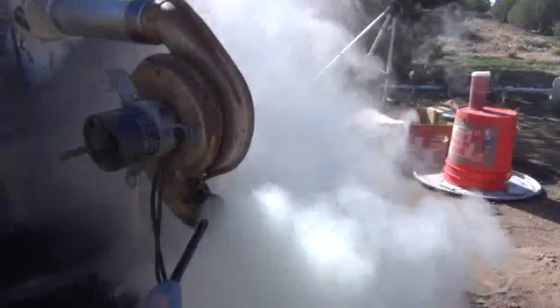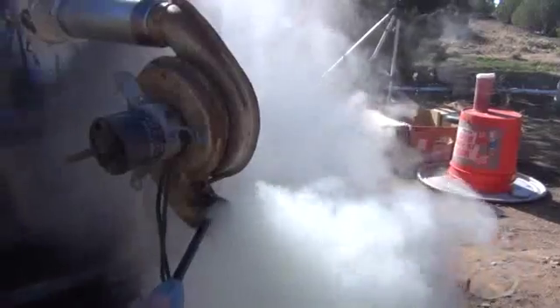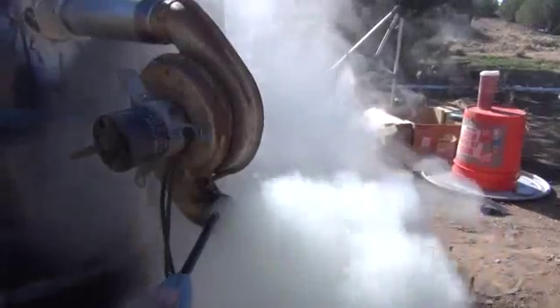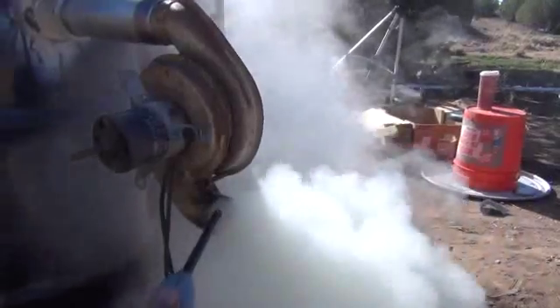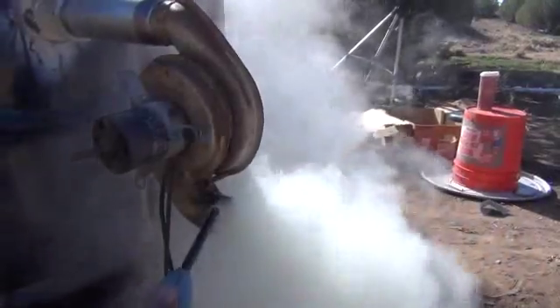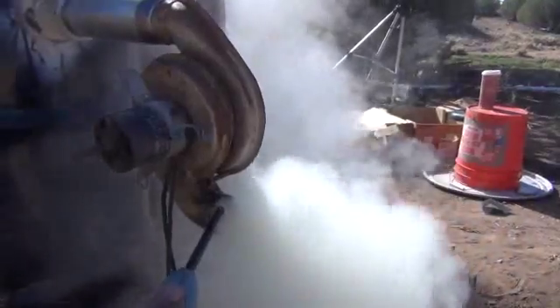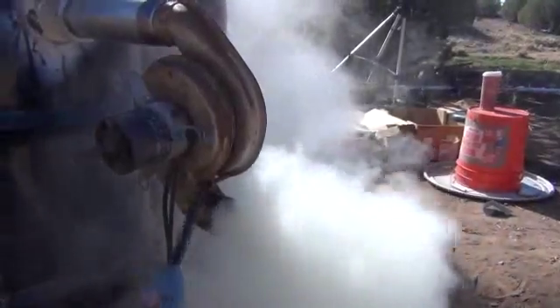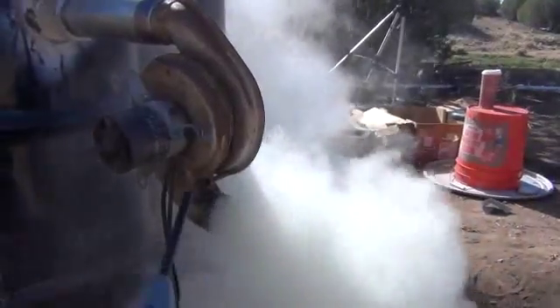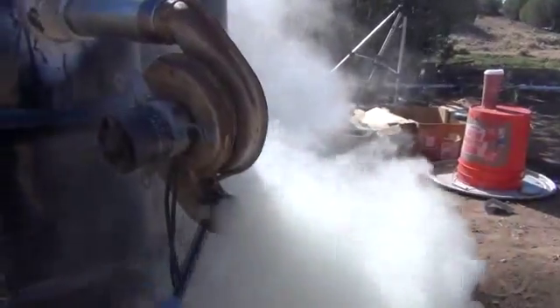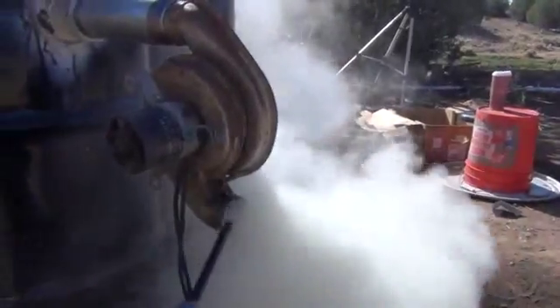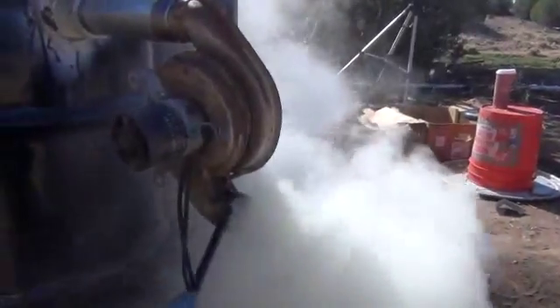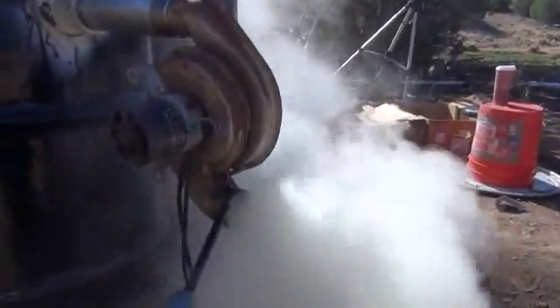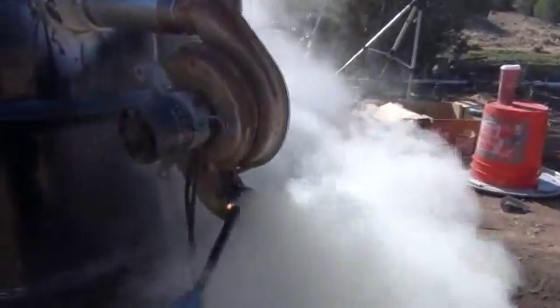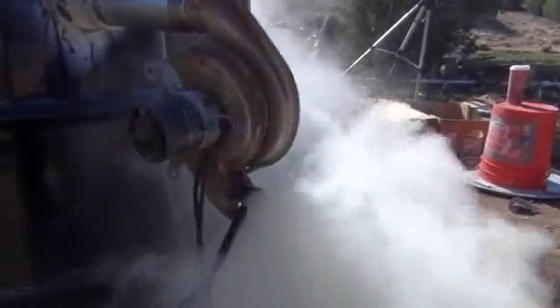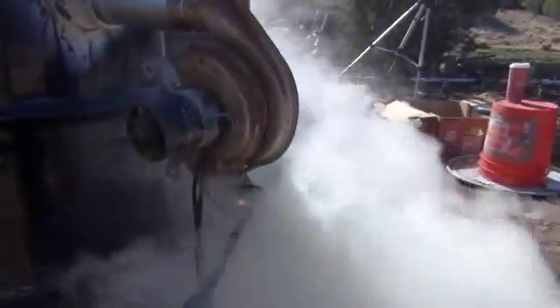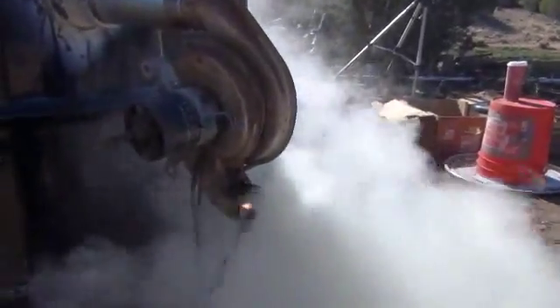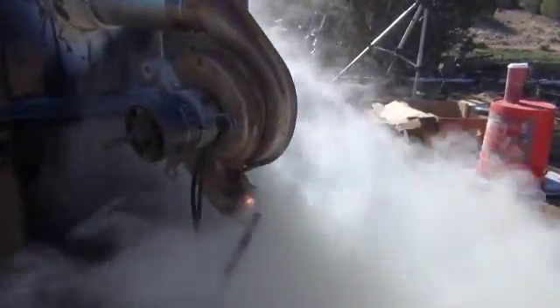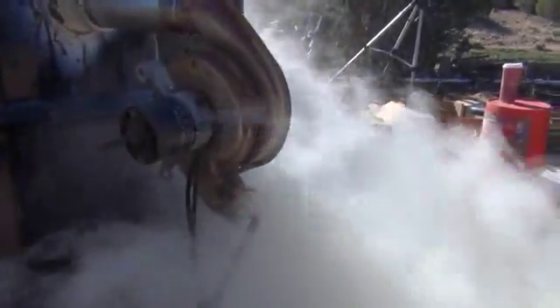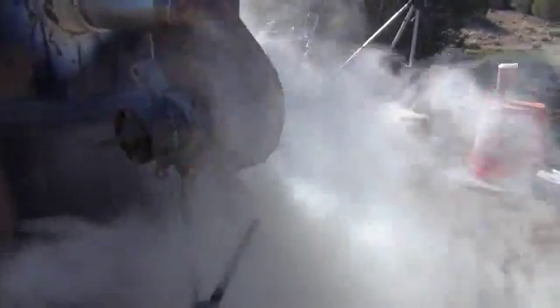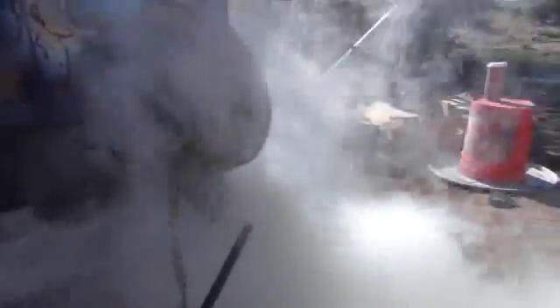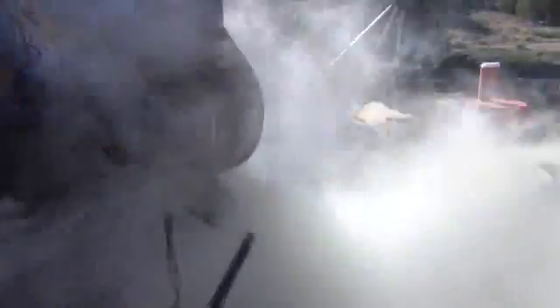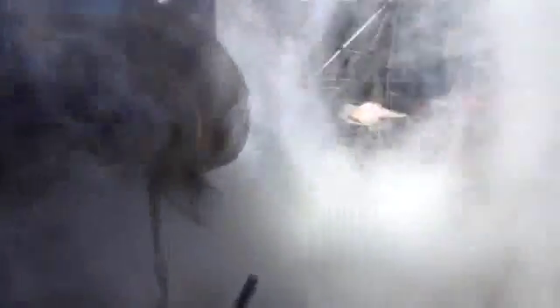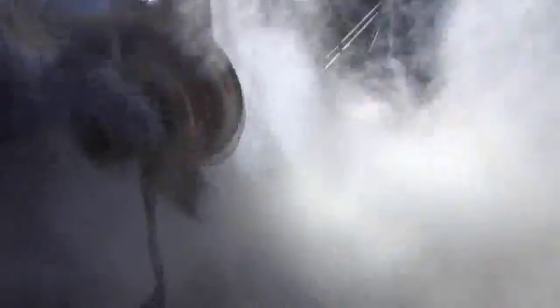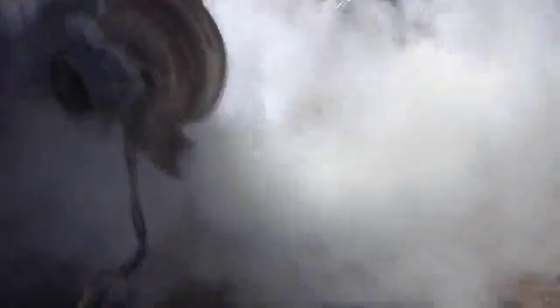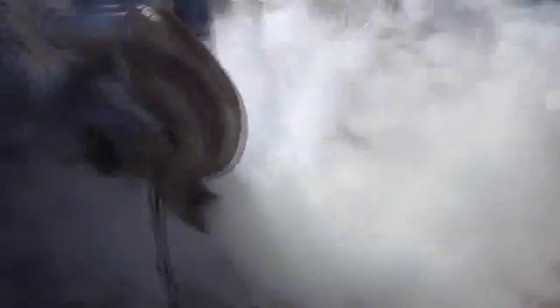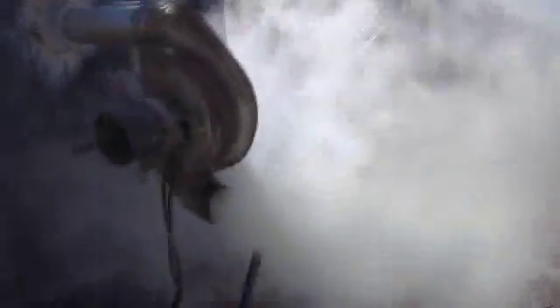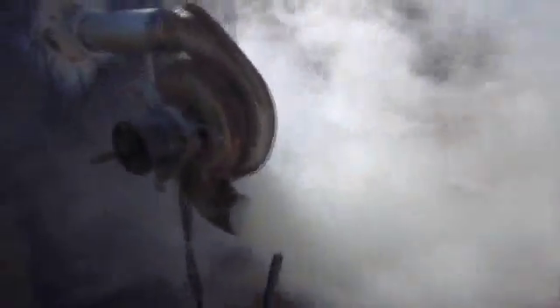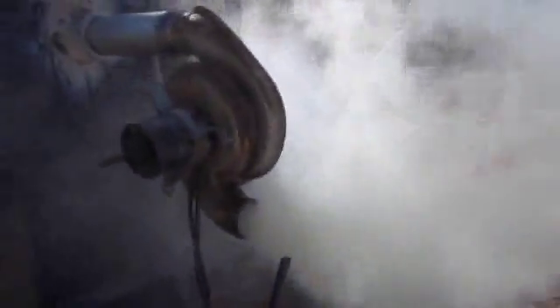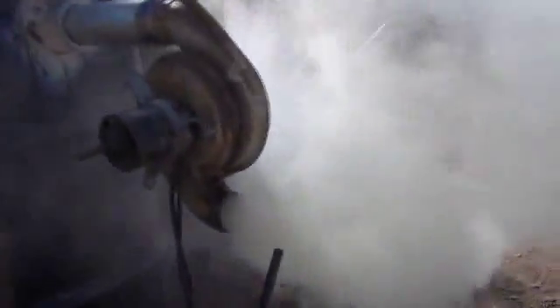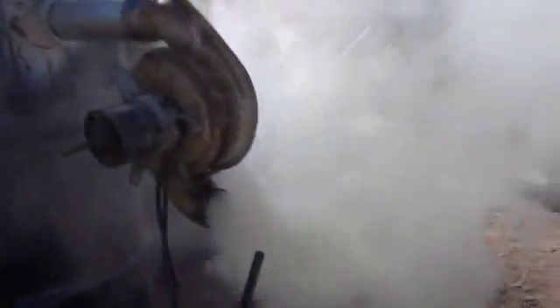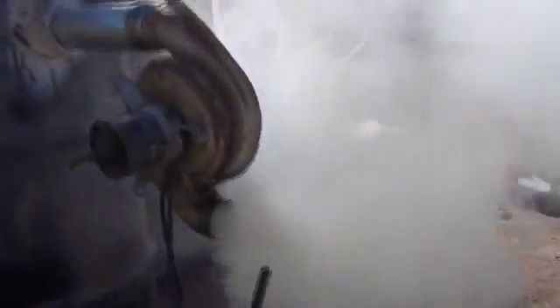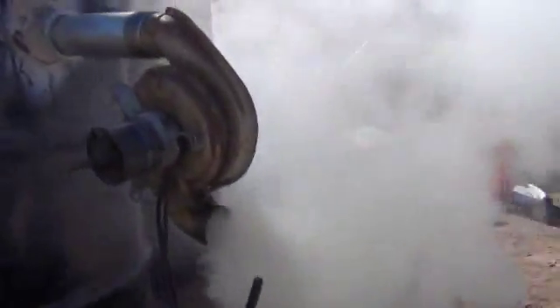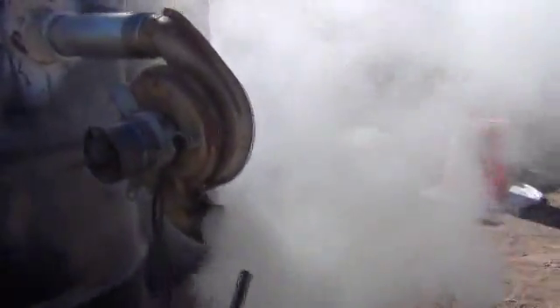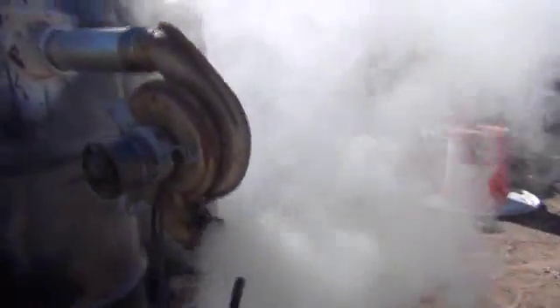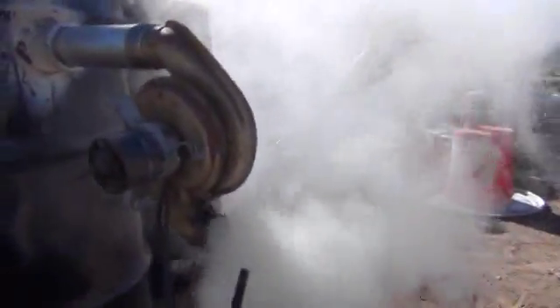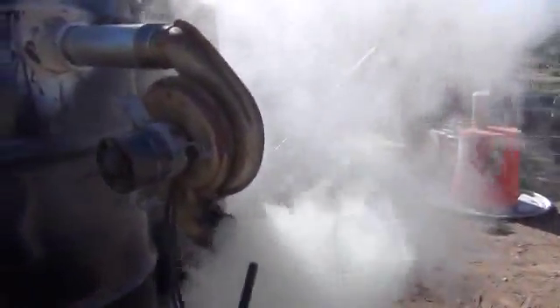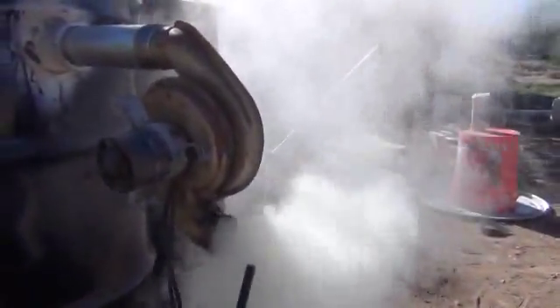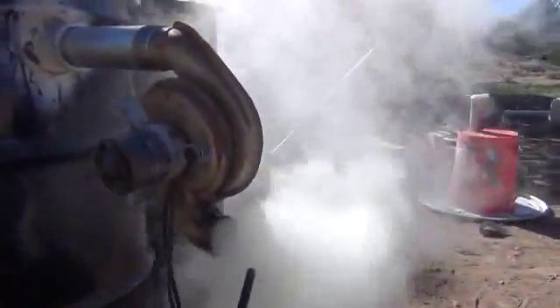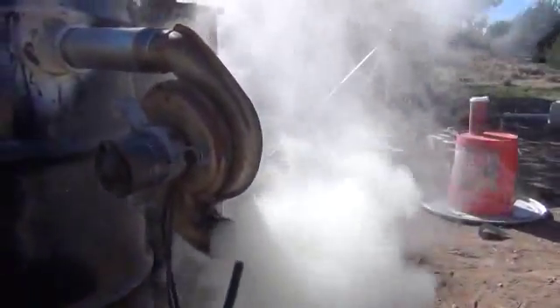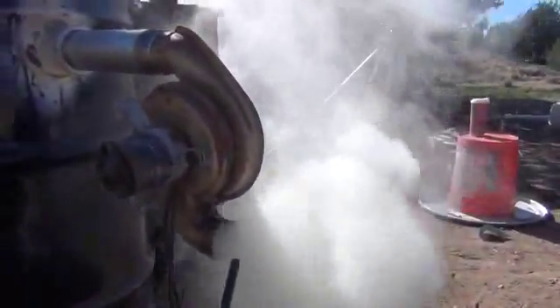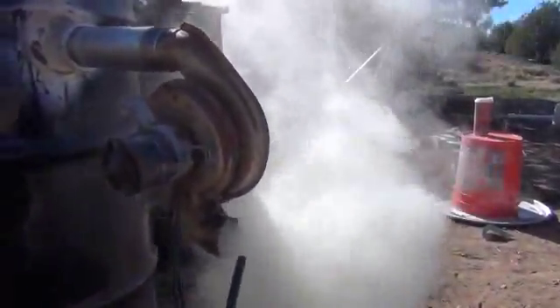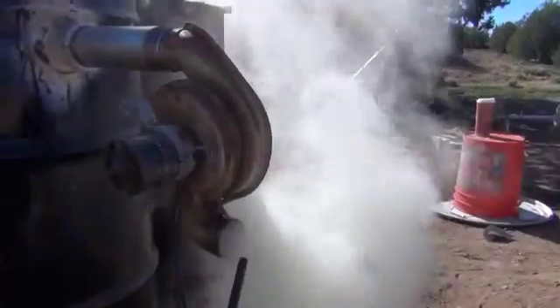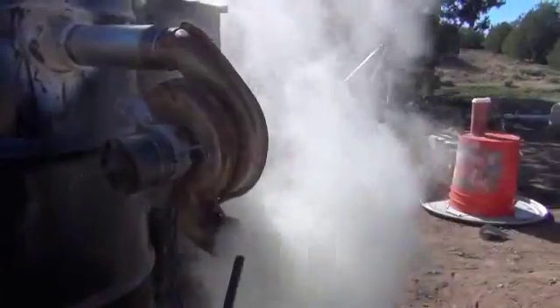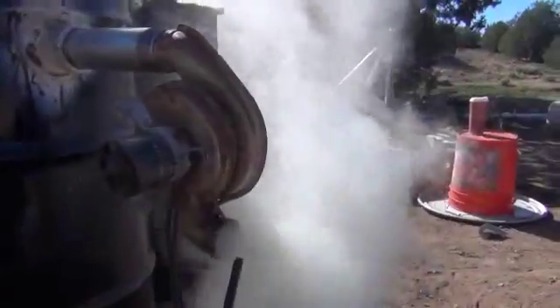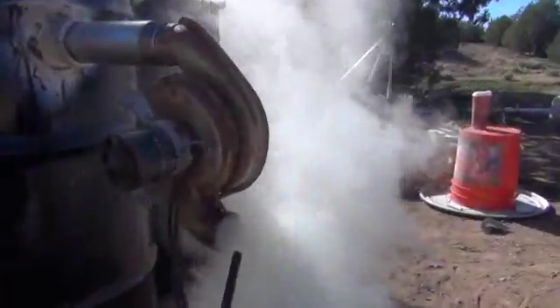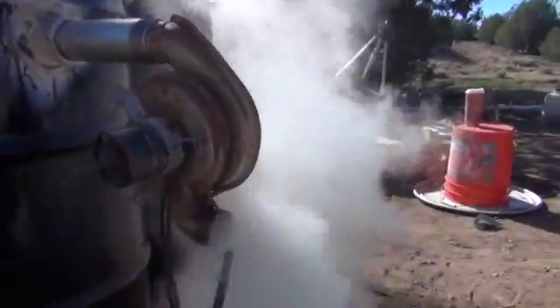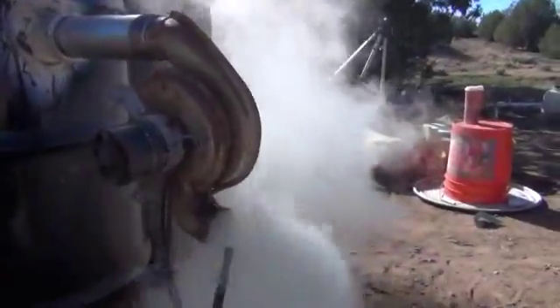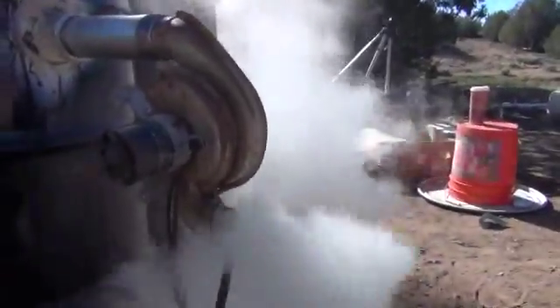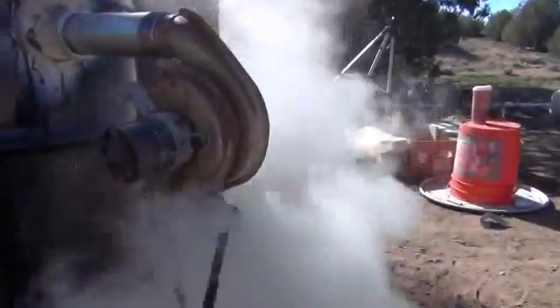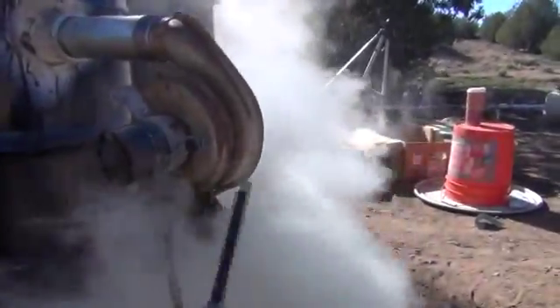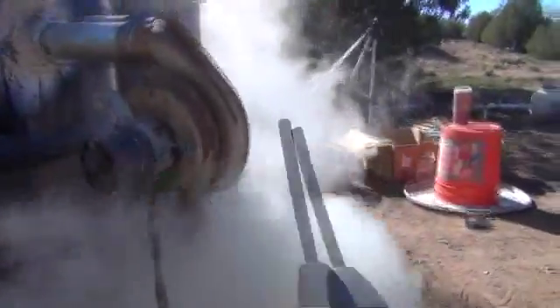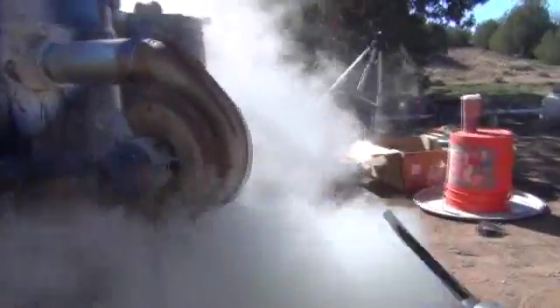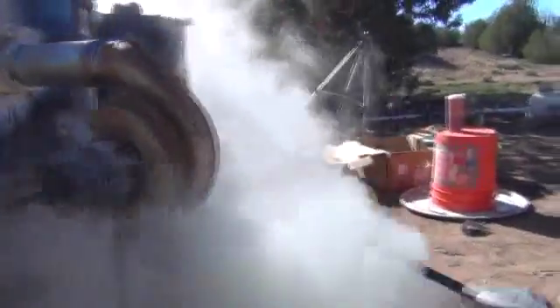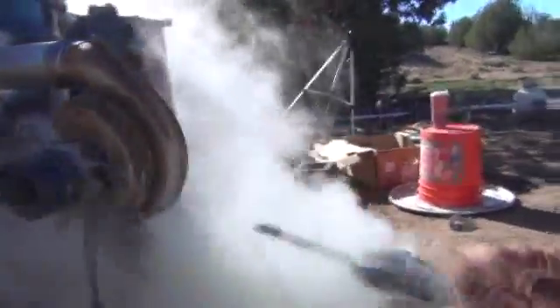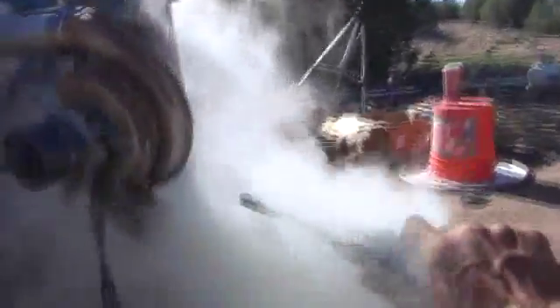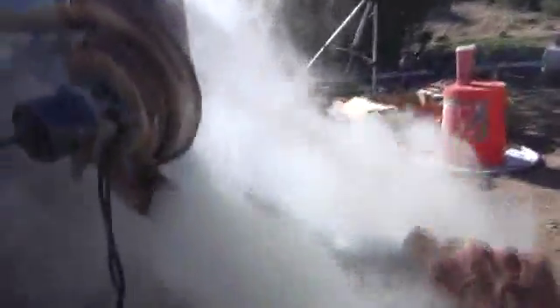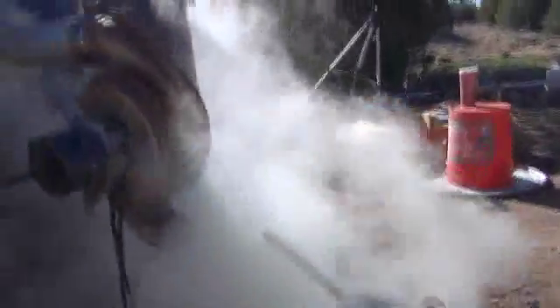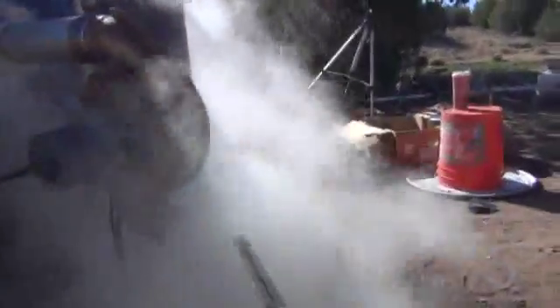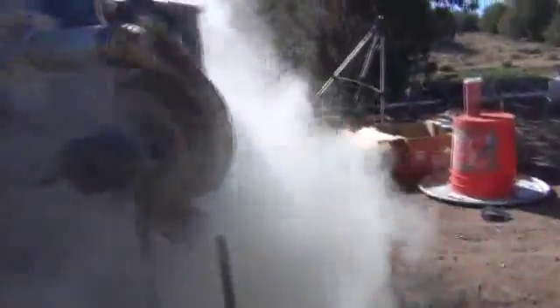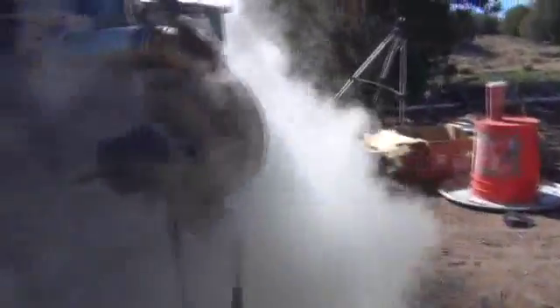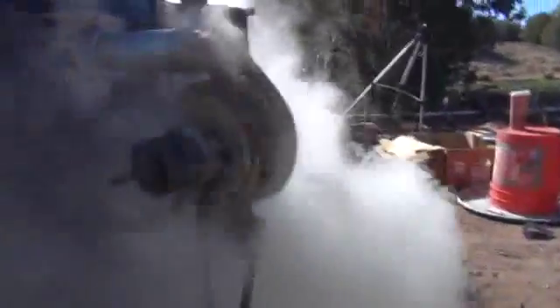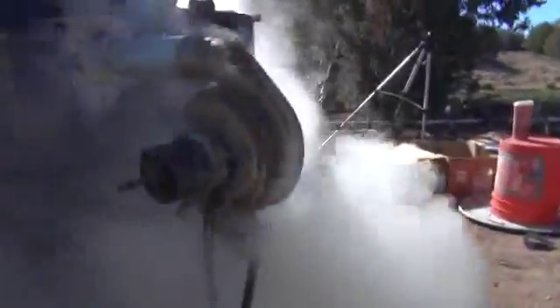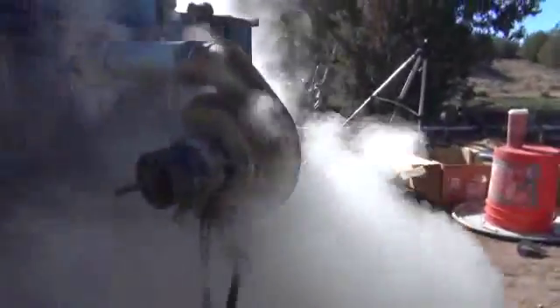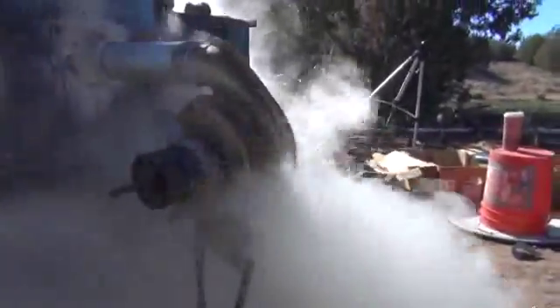I've got some wind issues and a poor lighter. But there we go. It's a heck of a flame once everything works correctly.